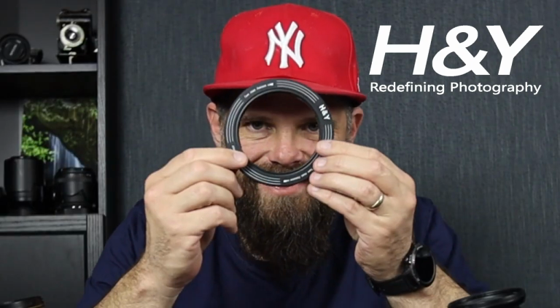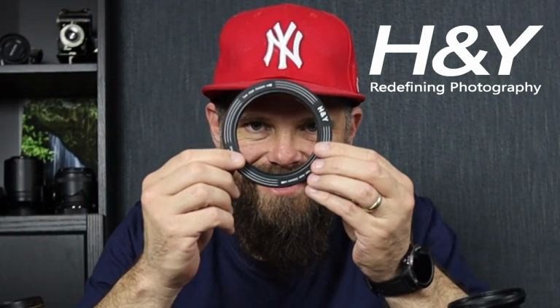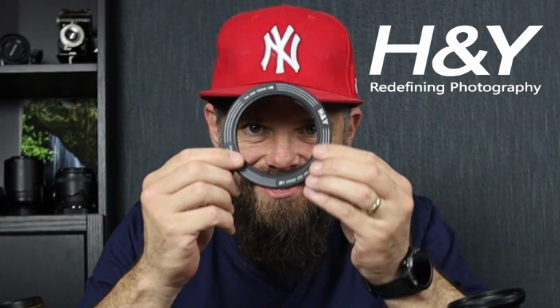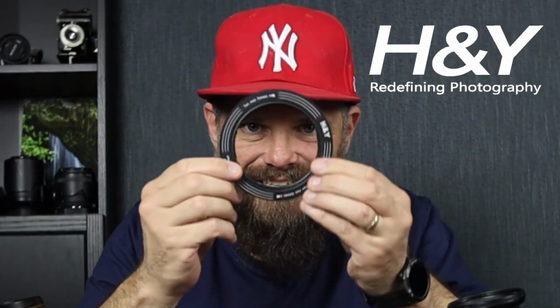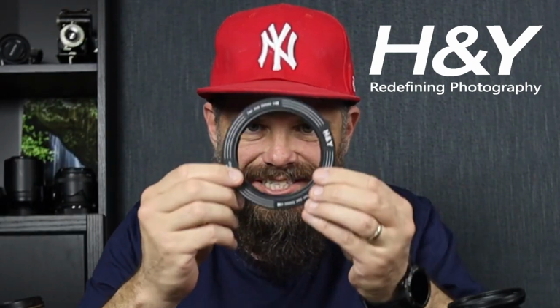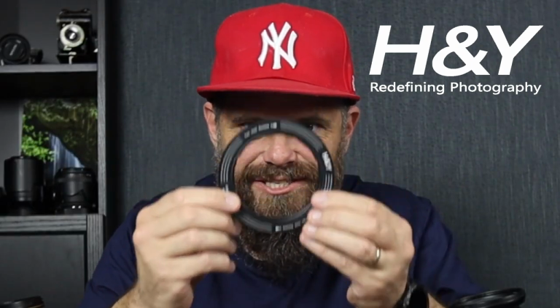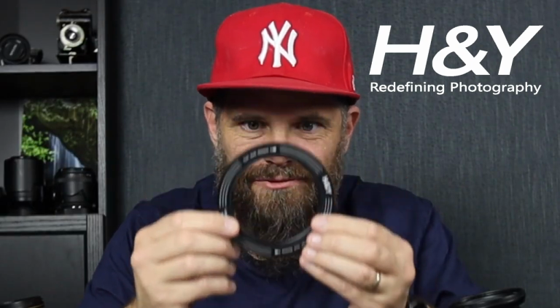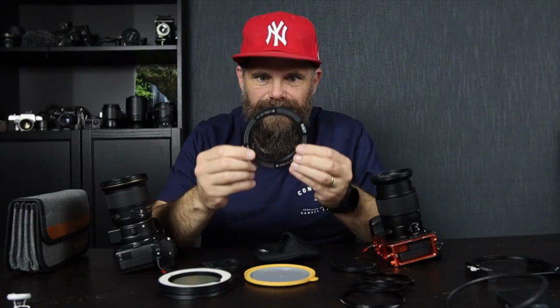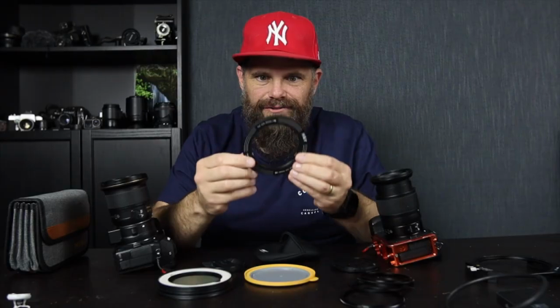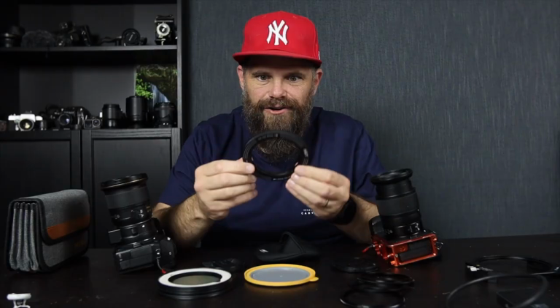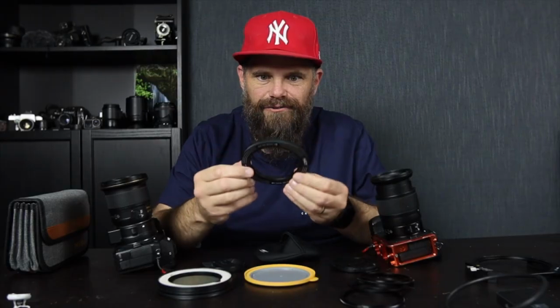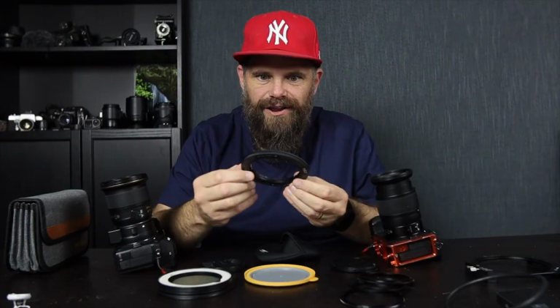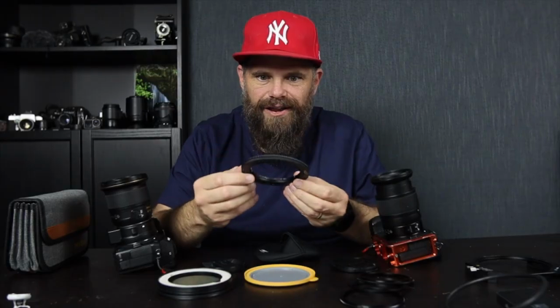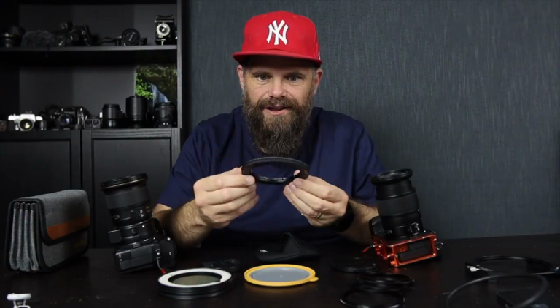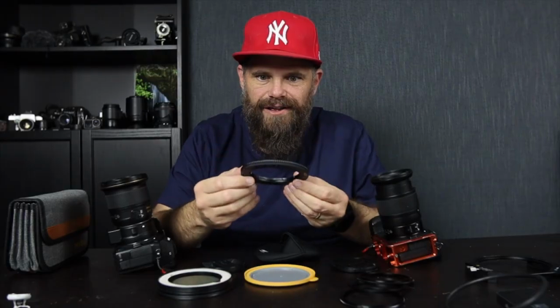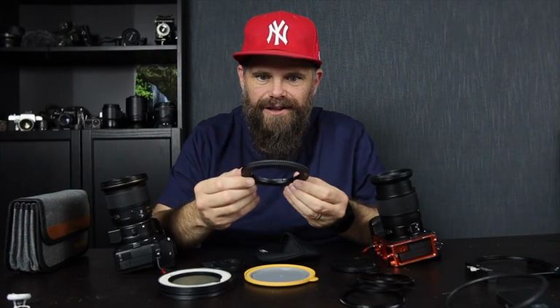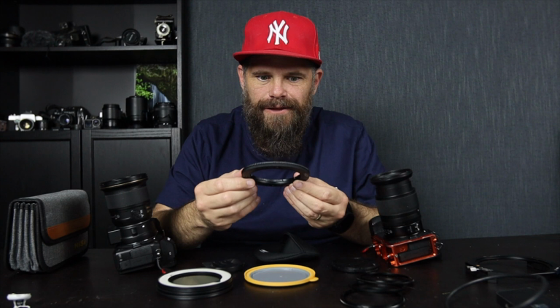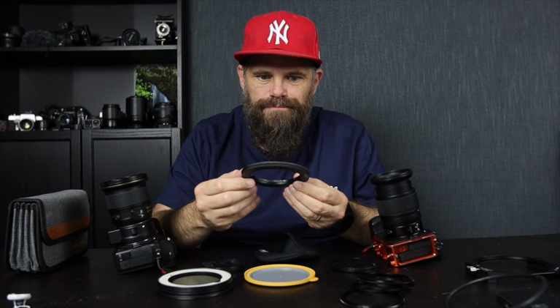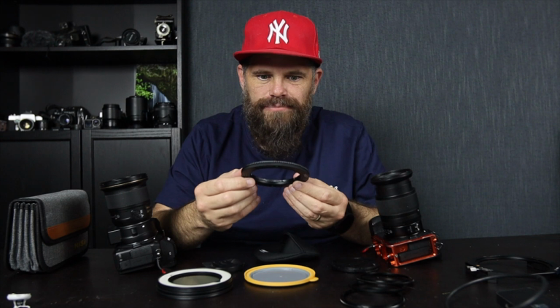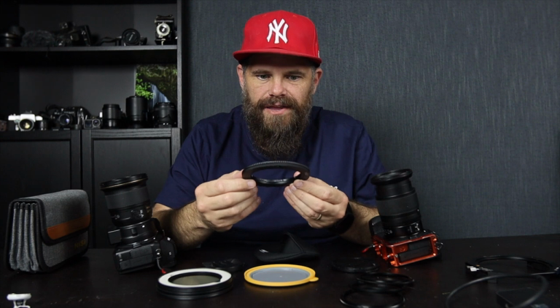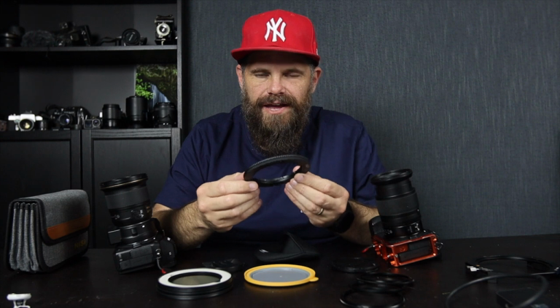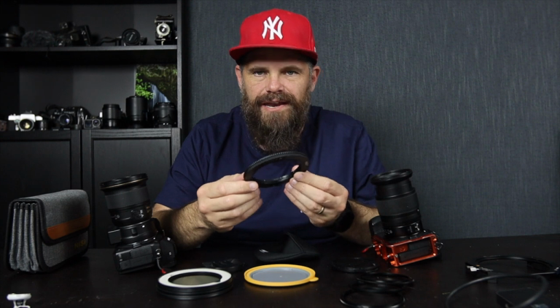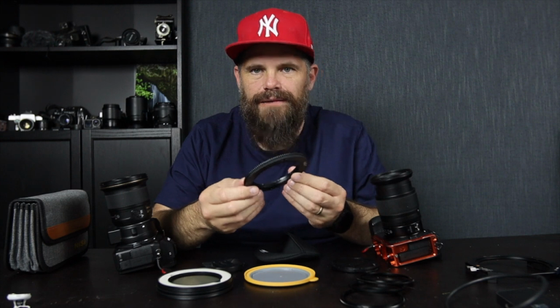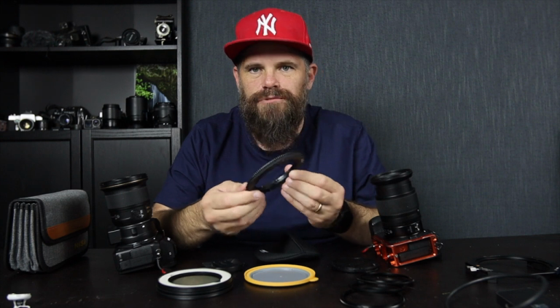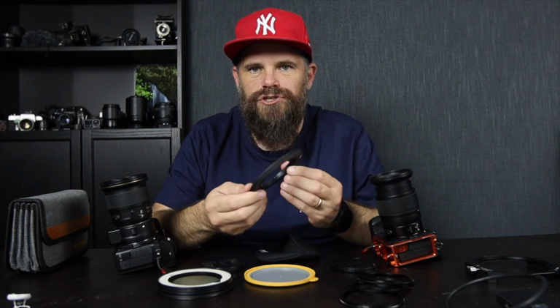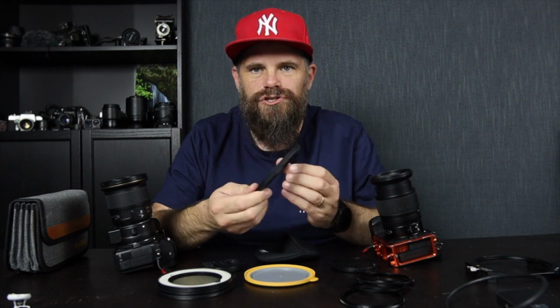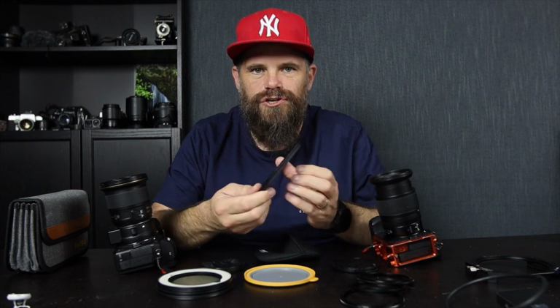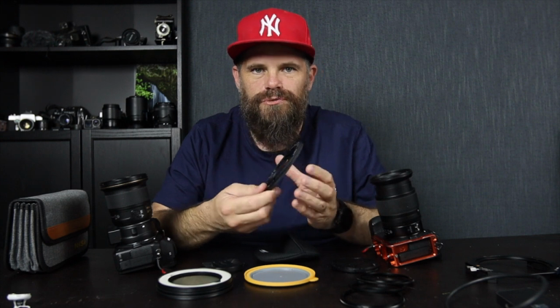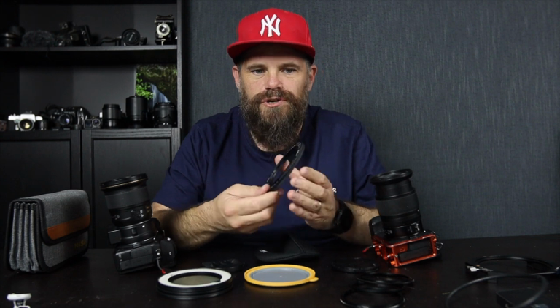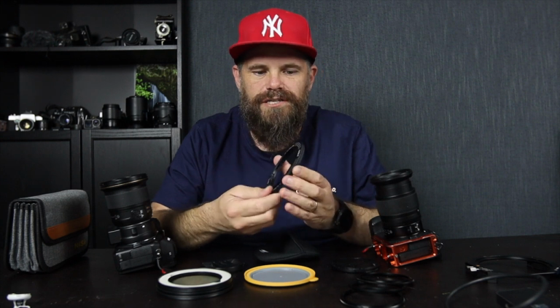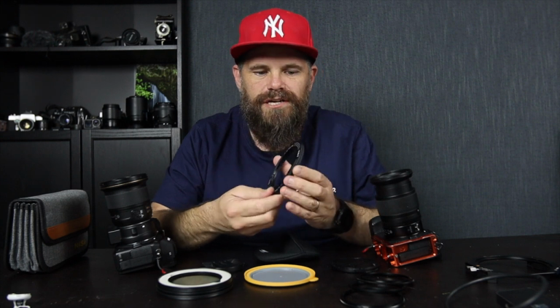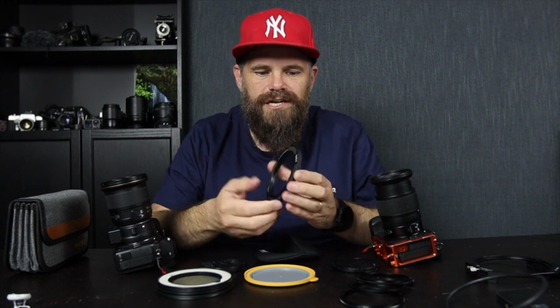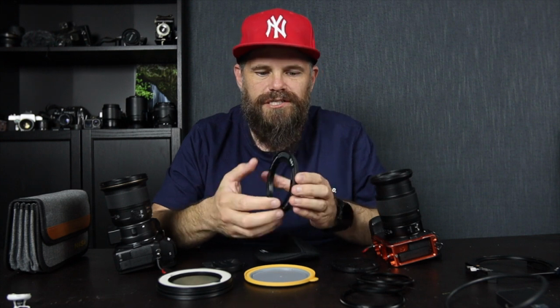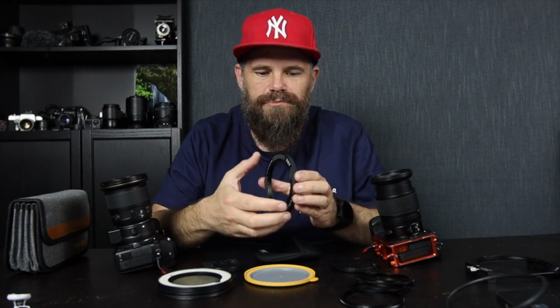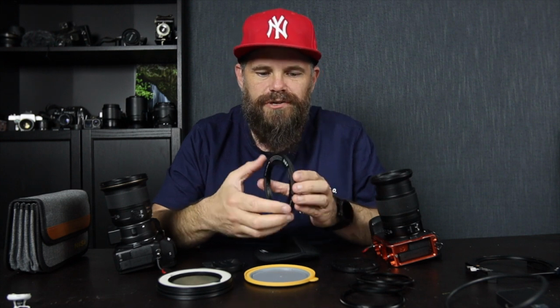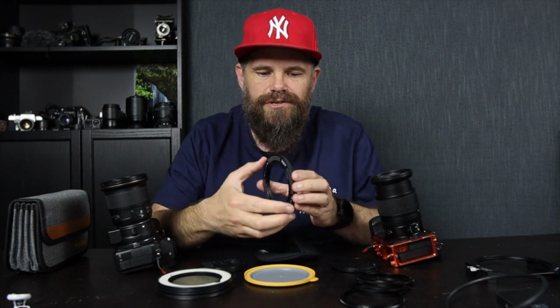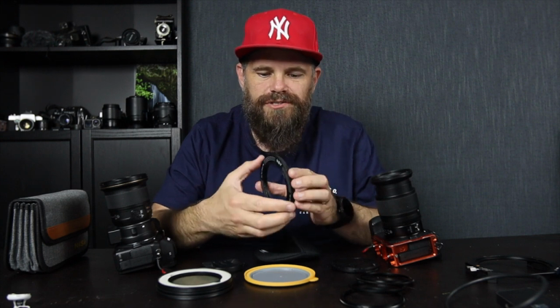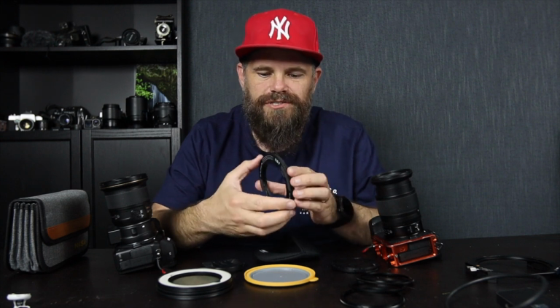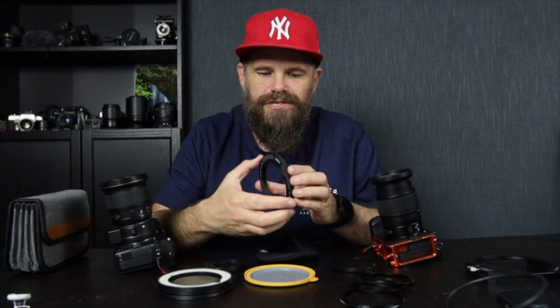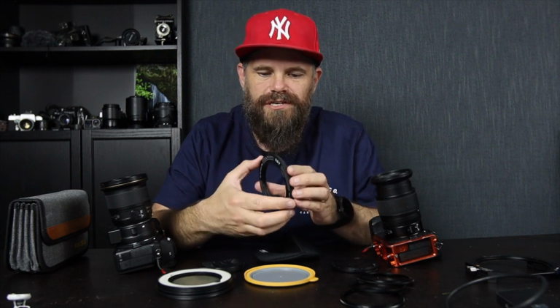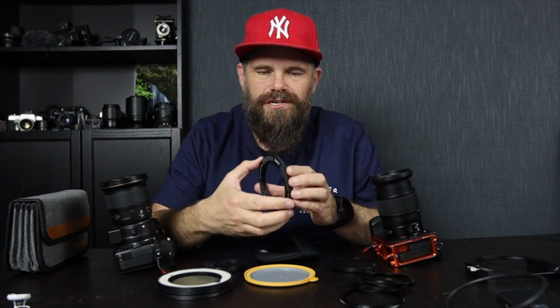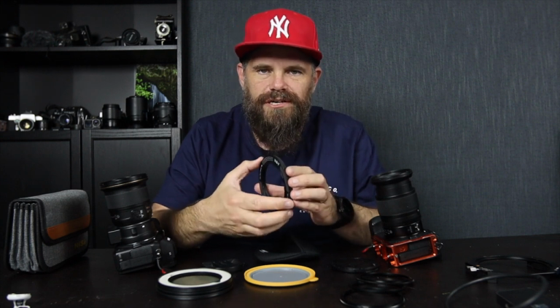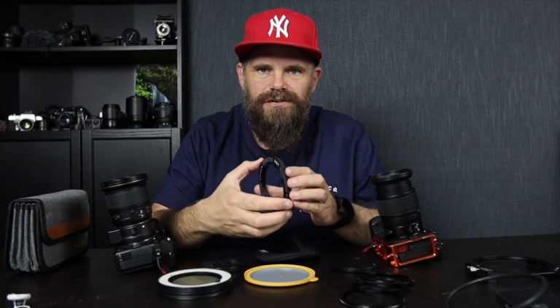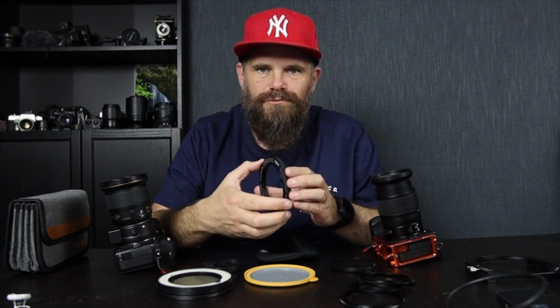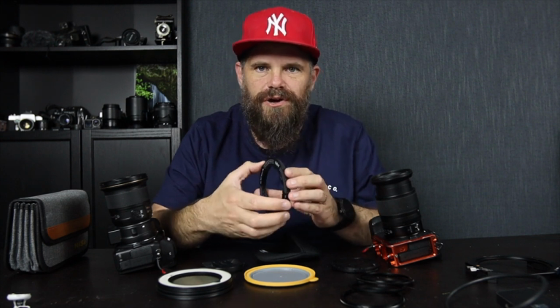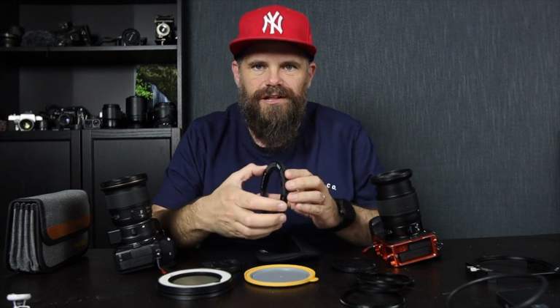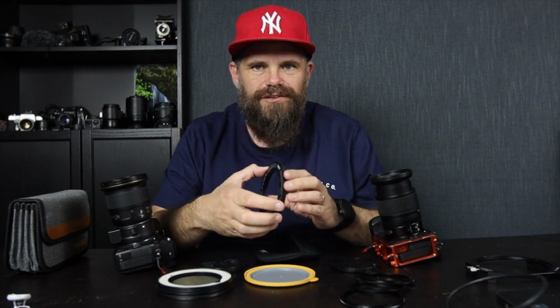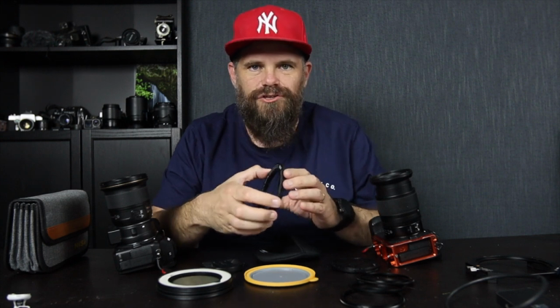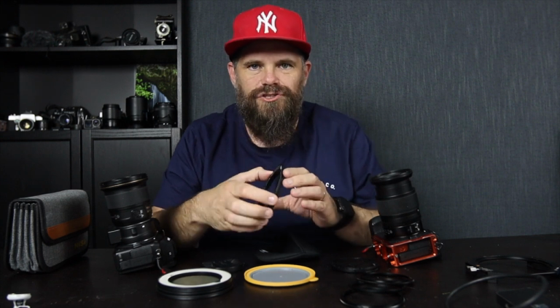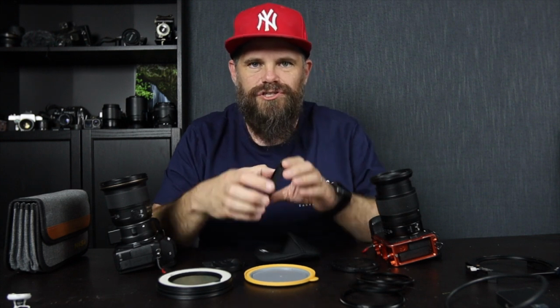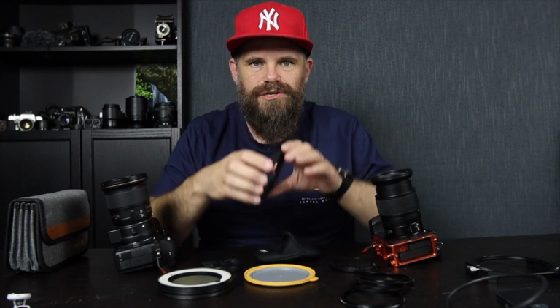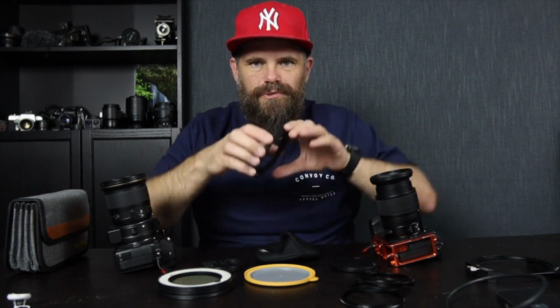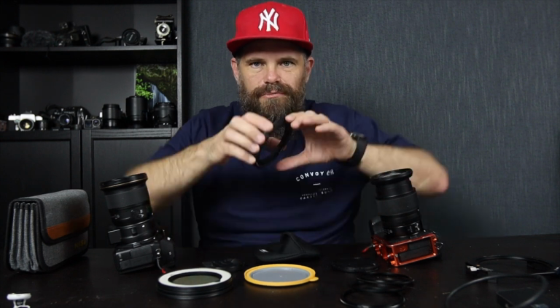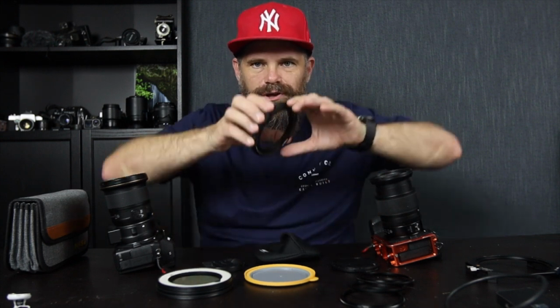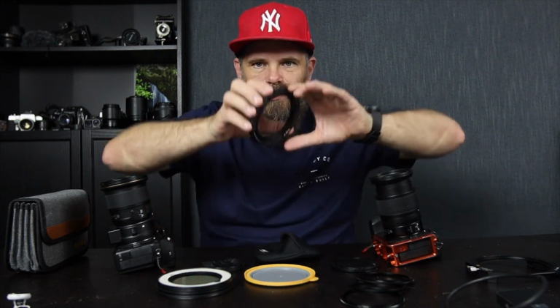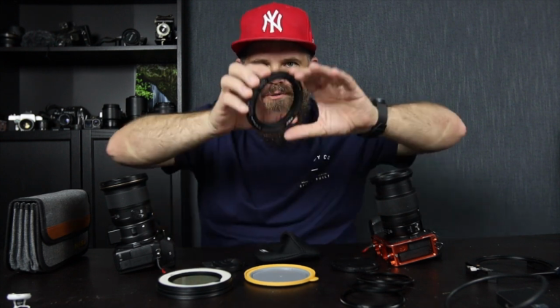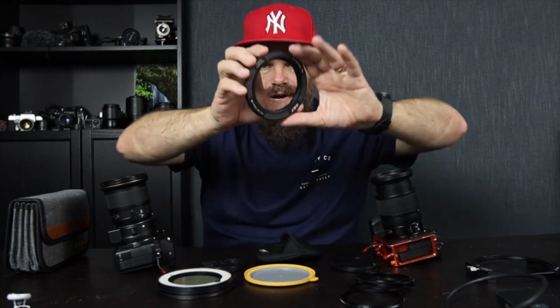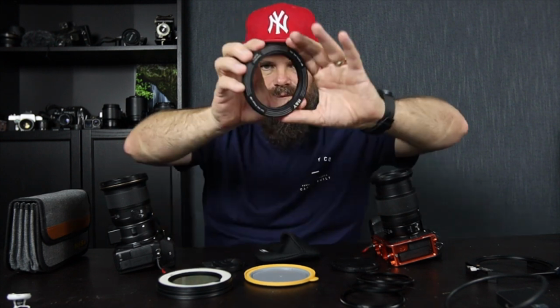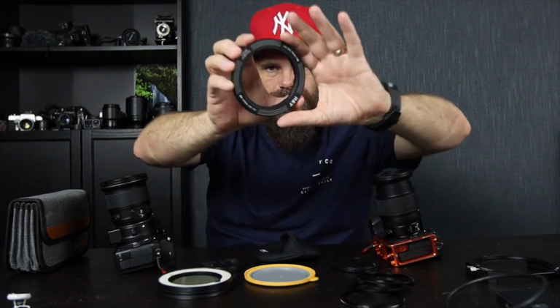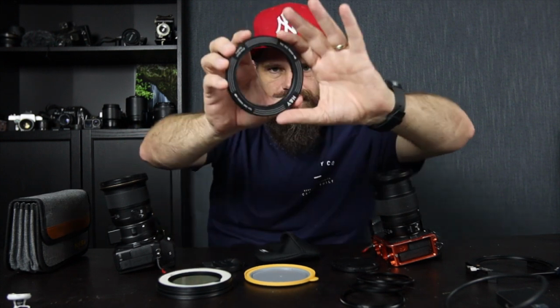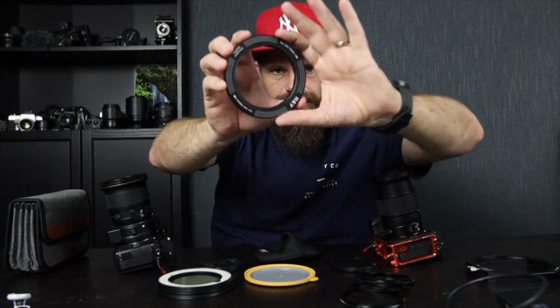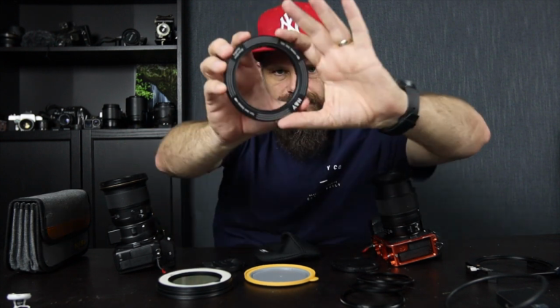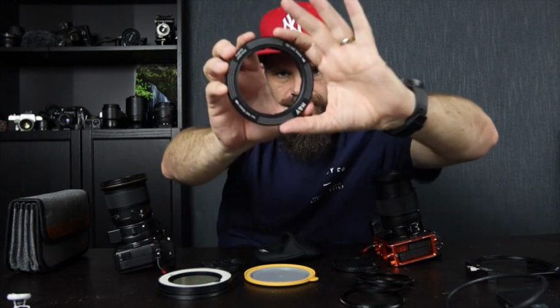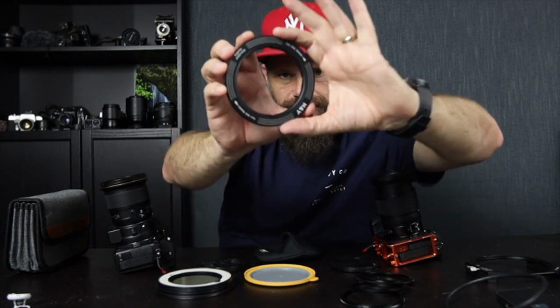This is the Revo Ring. Let me show you what it does because you're just going to be blown away. Here we go.